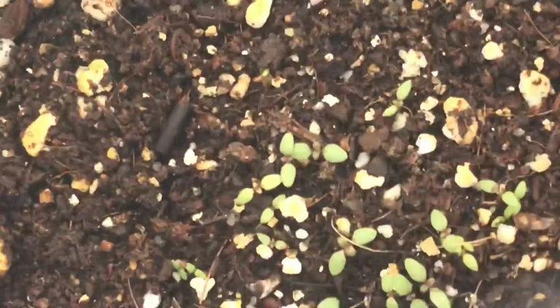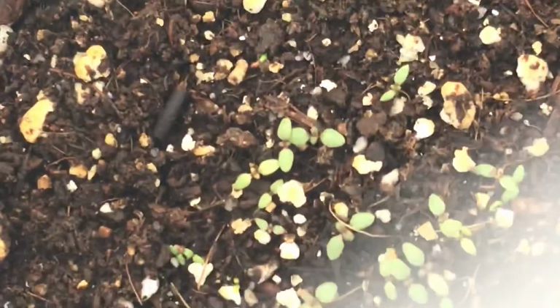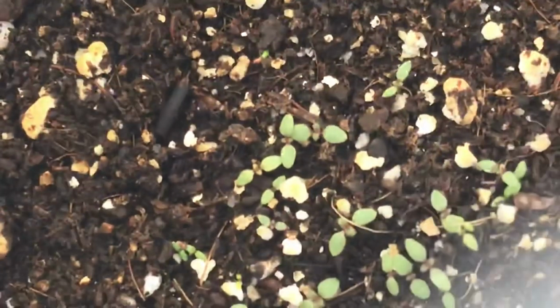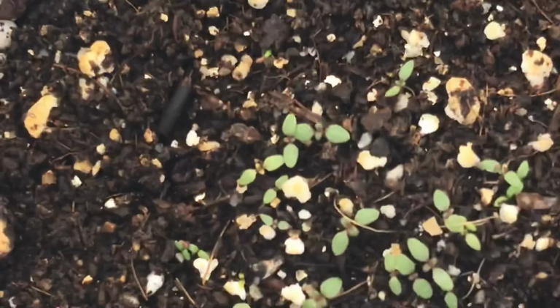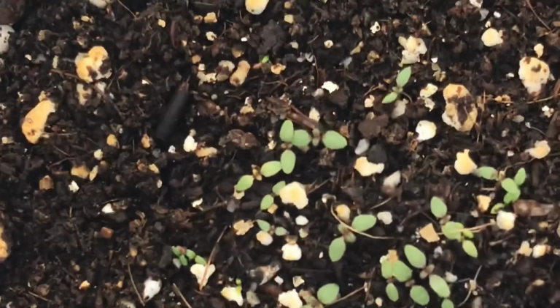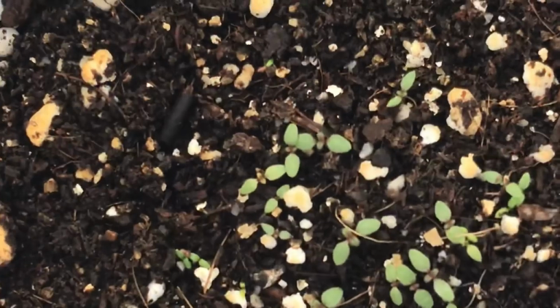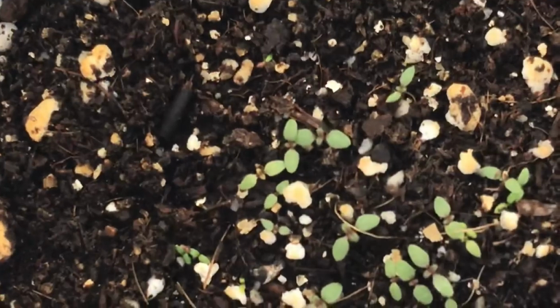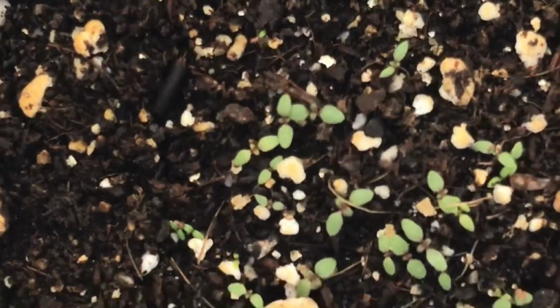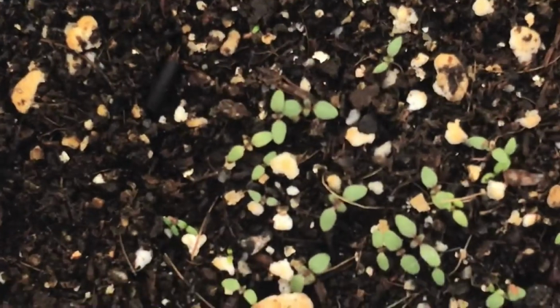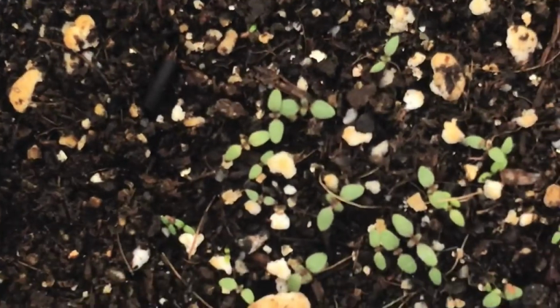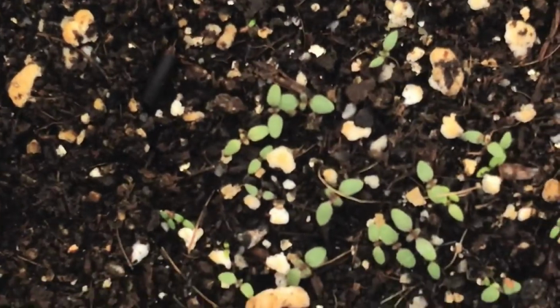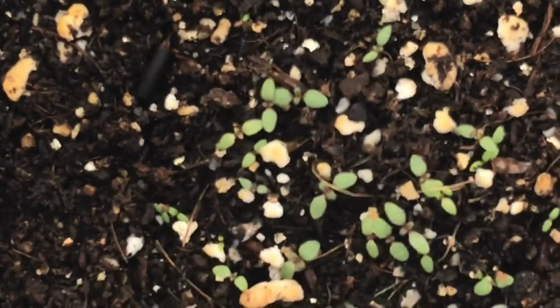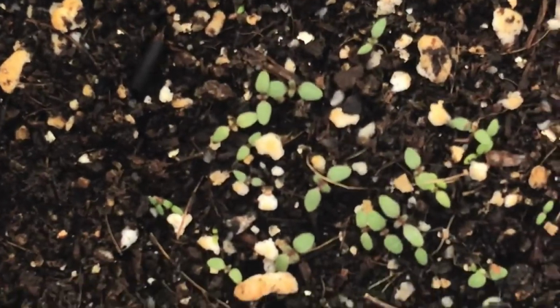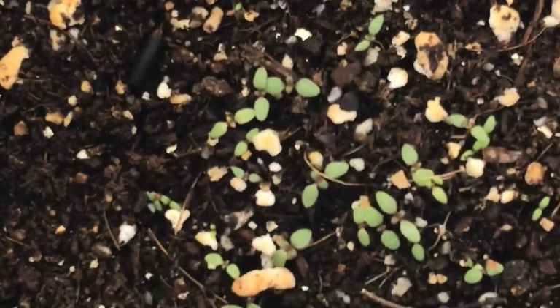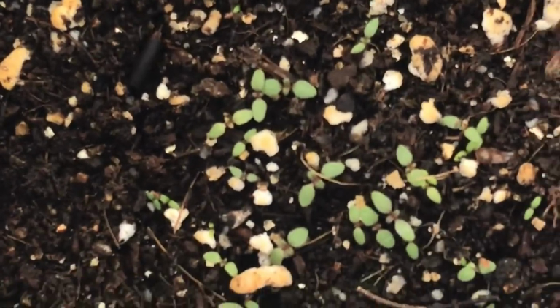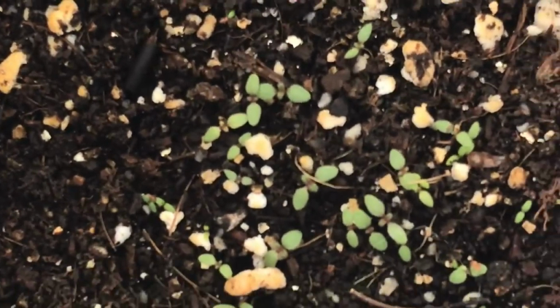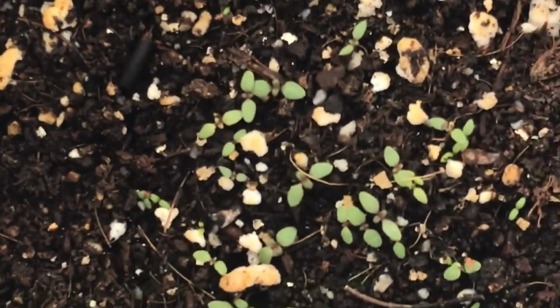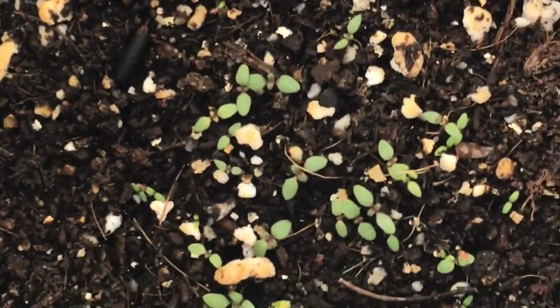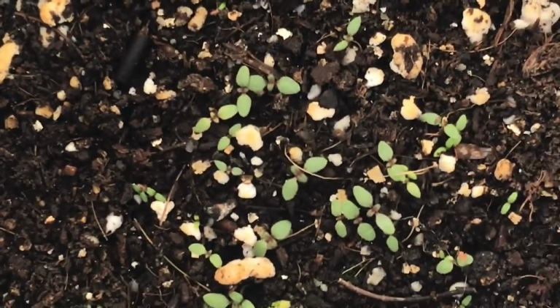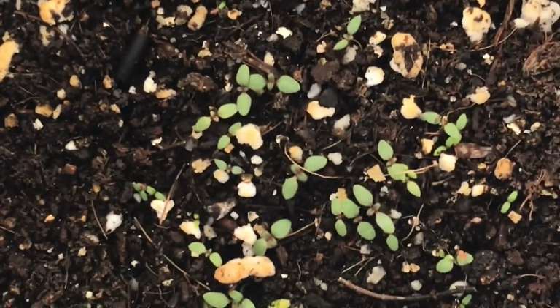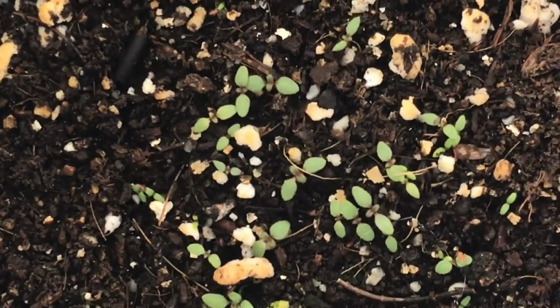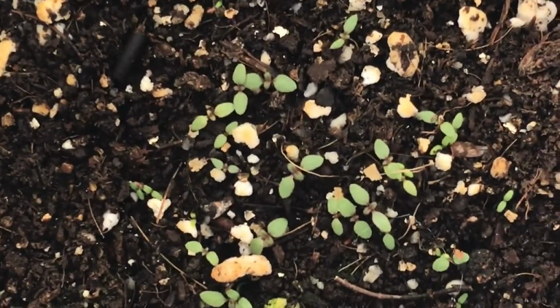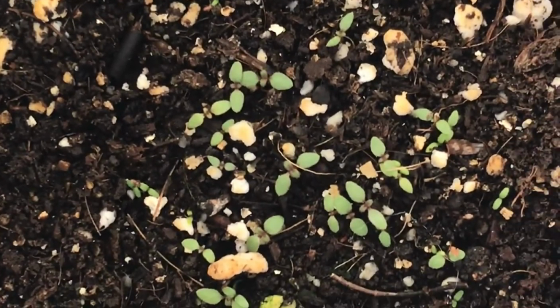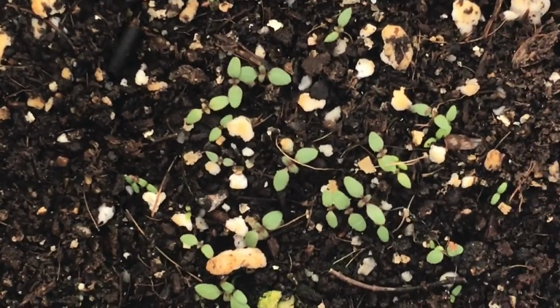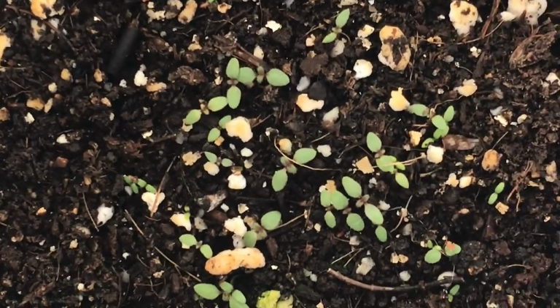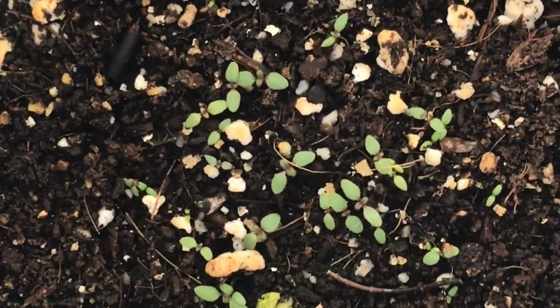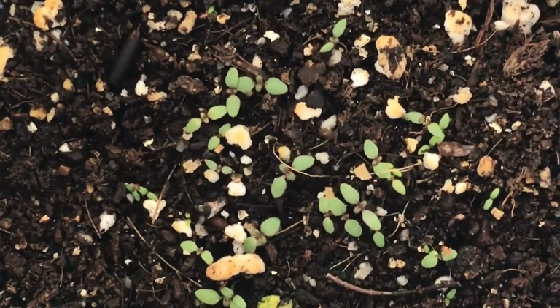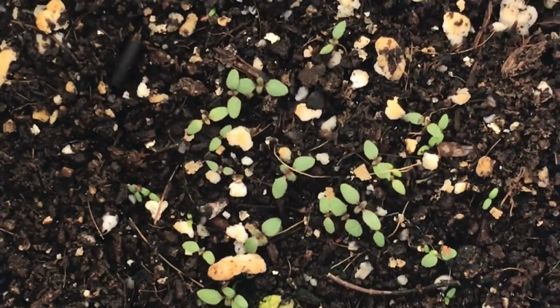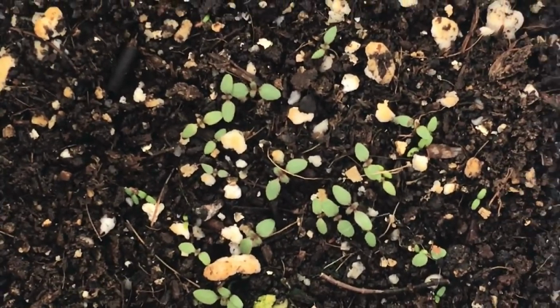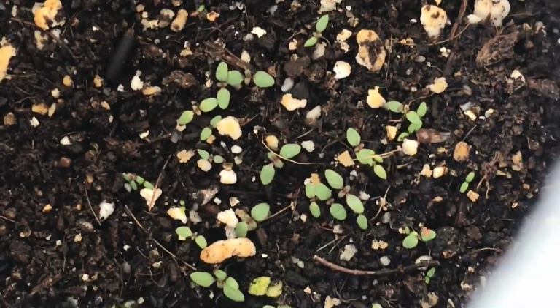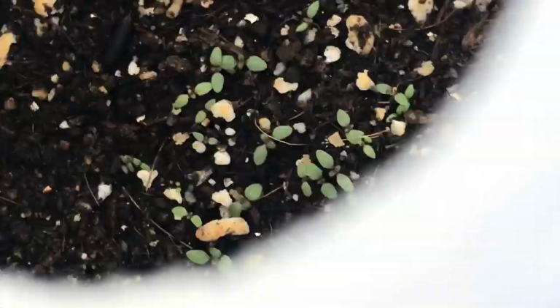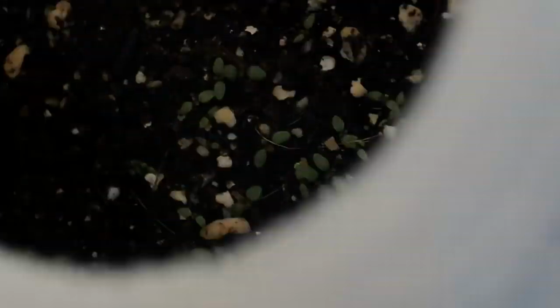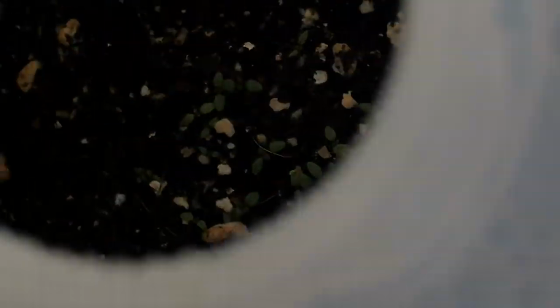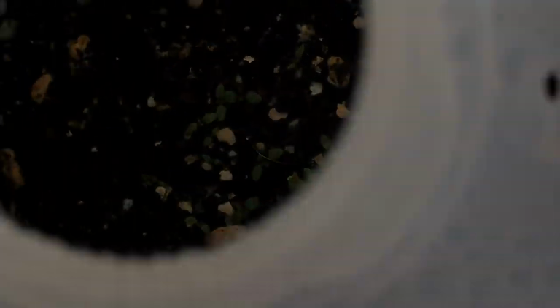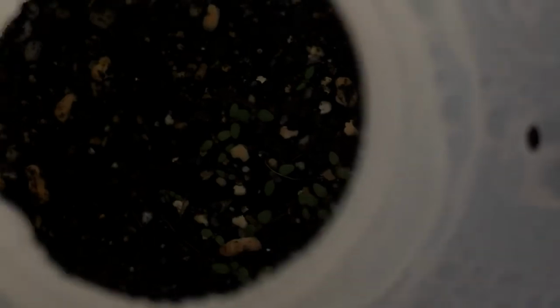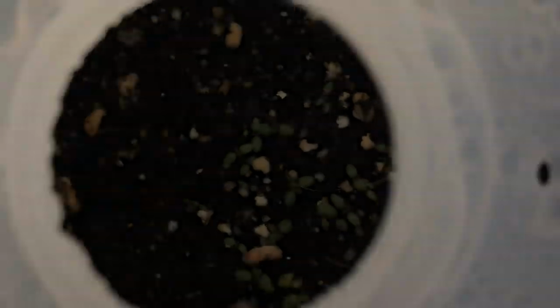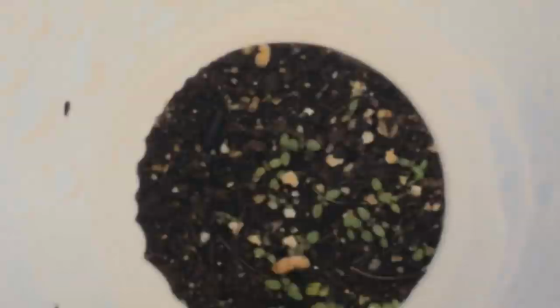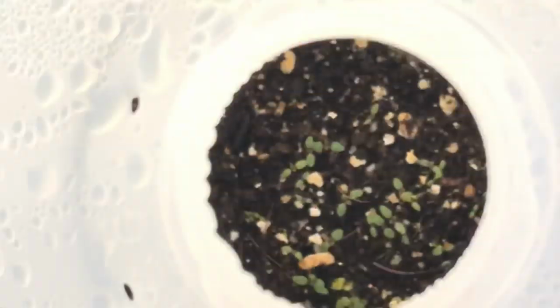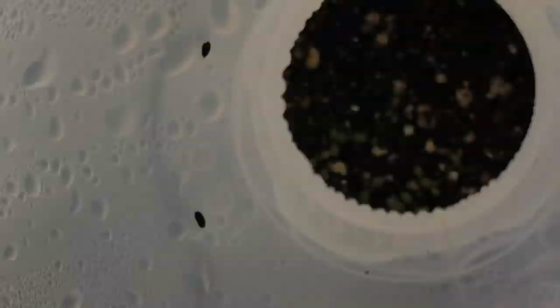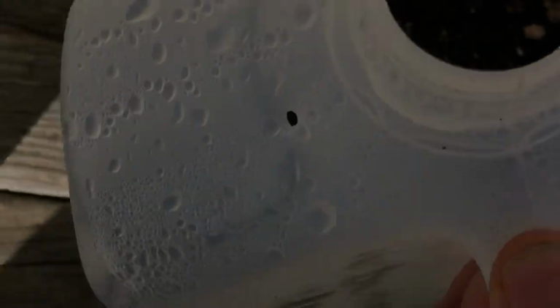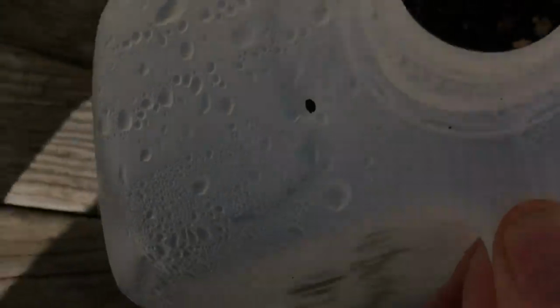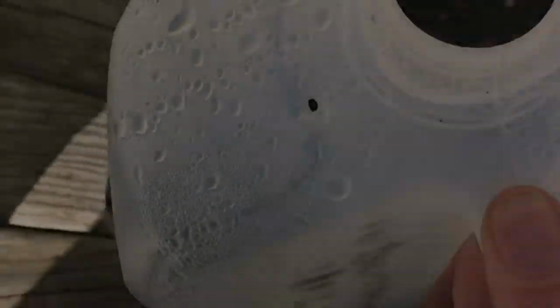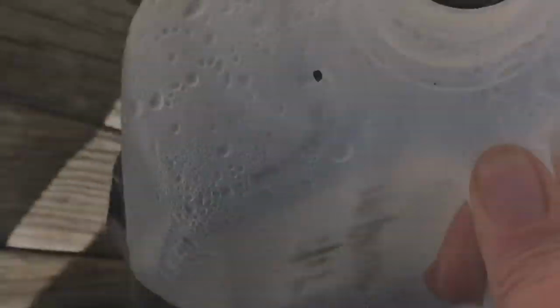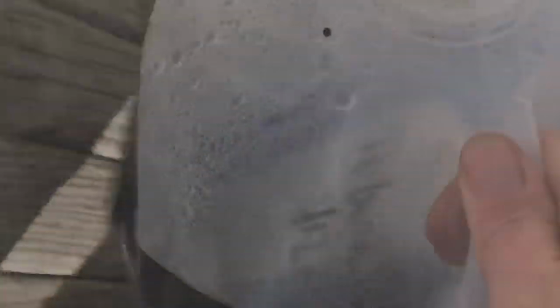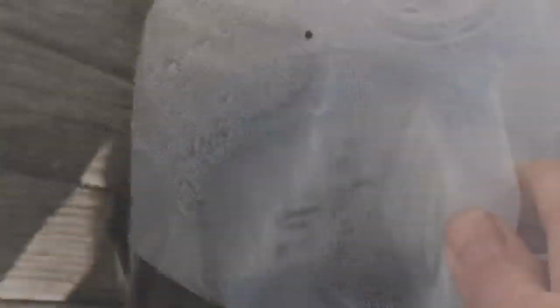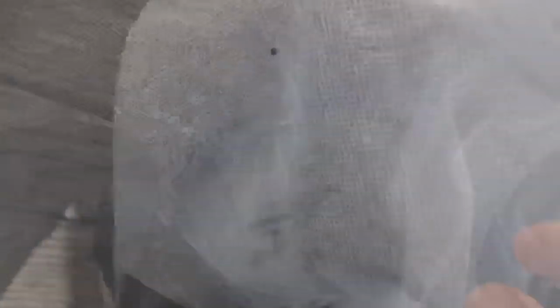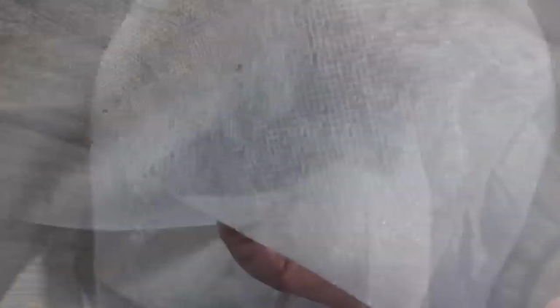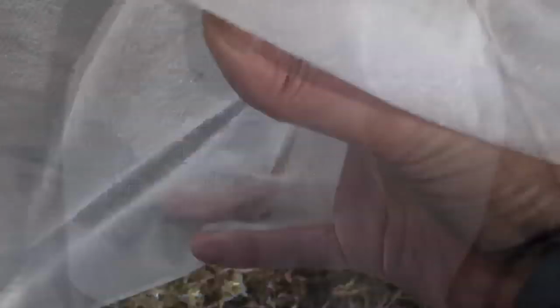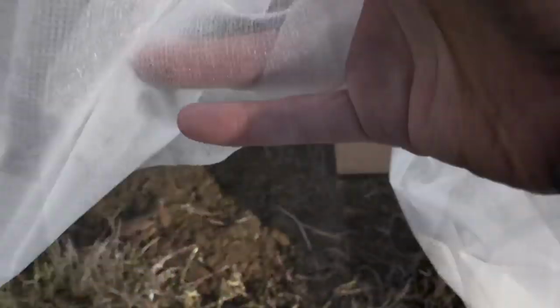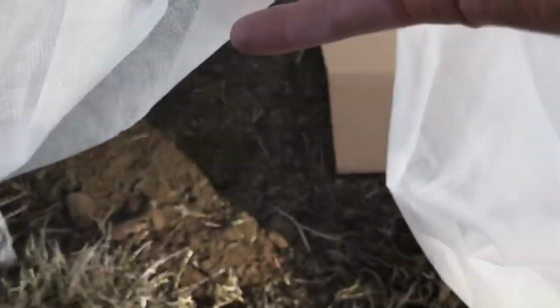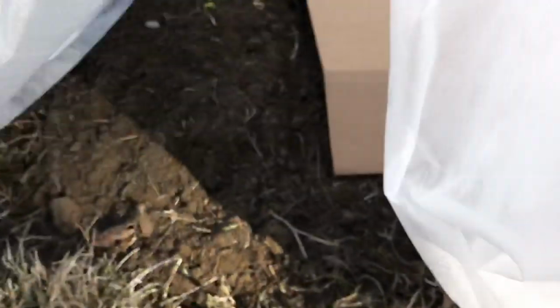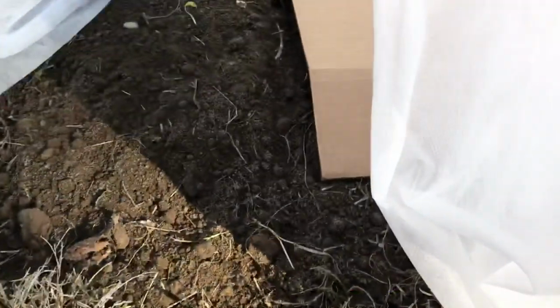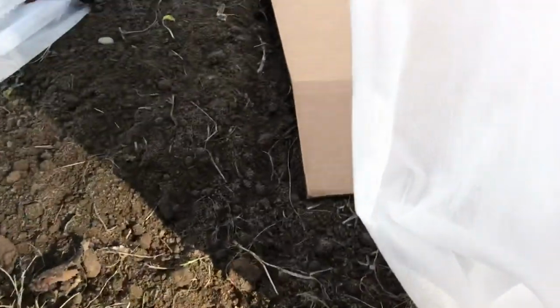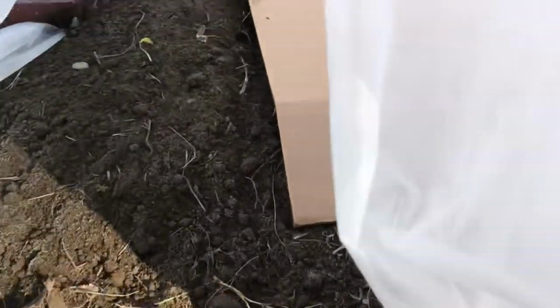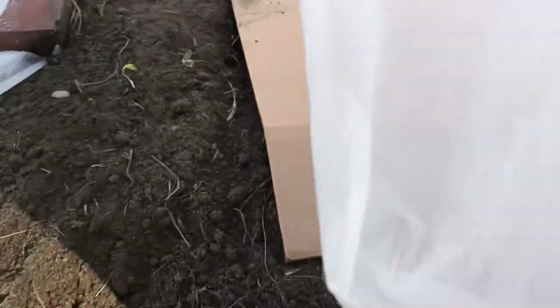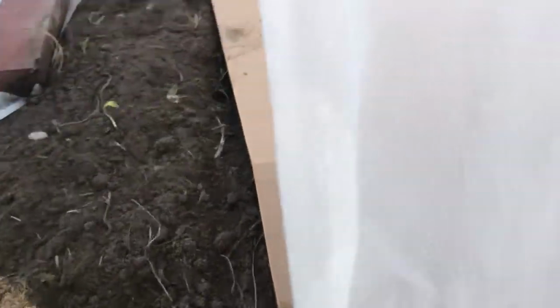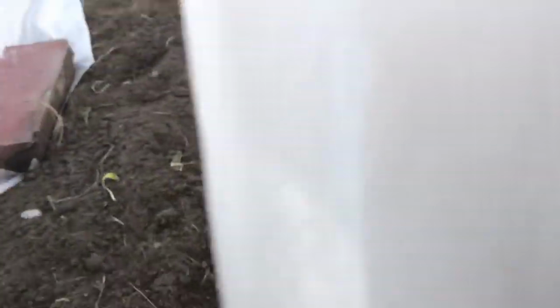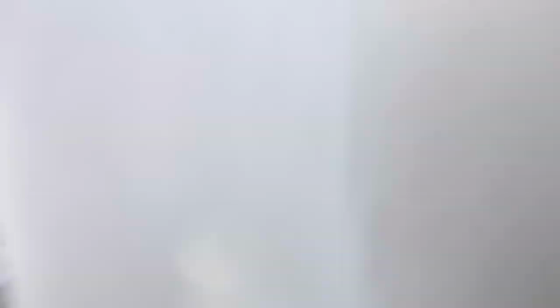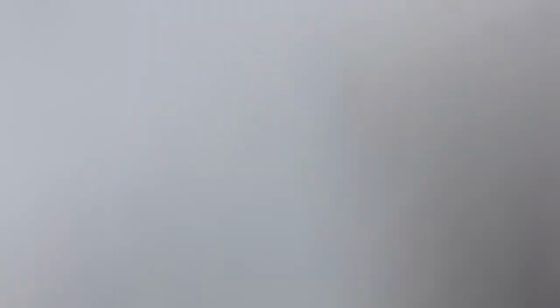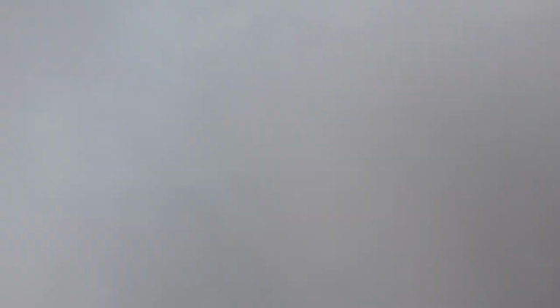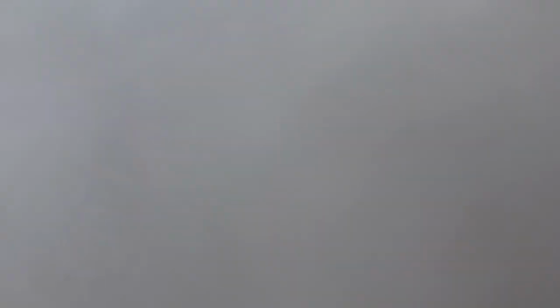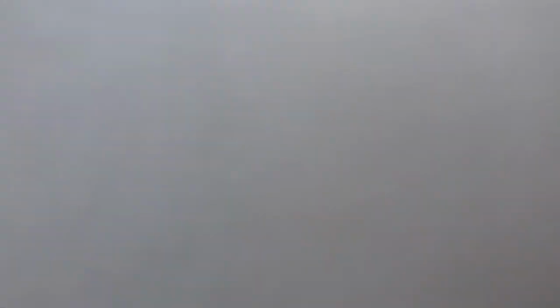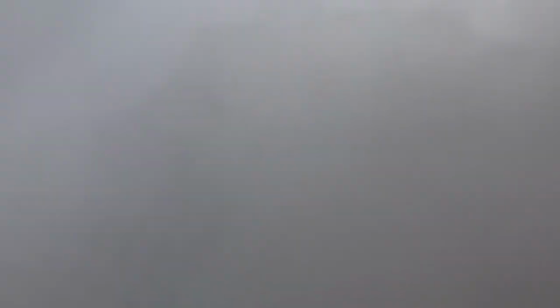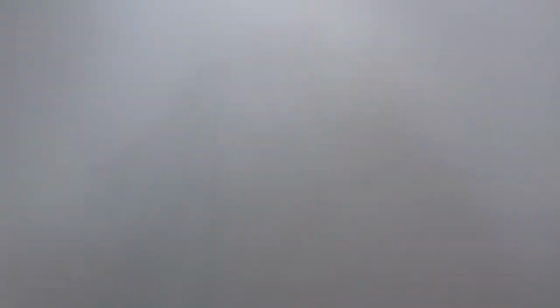I'm going to do some flowers this week in the winter sowing jugs so I could maybe get a couple of weeks' head start on those too. We'll see.